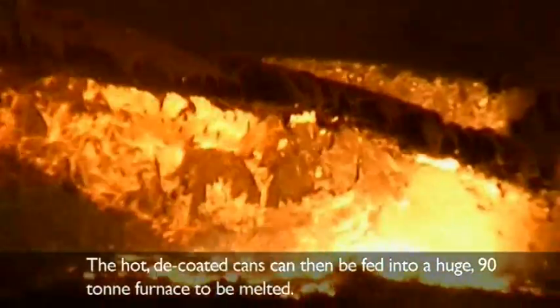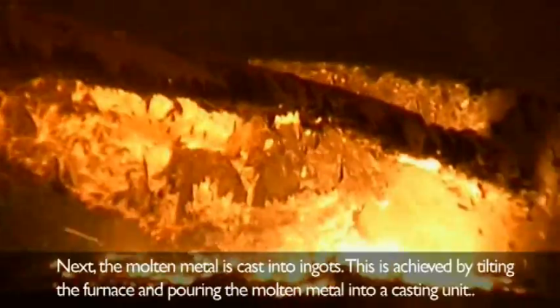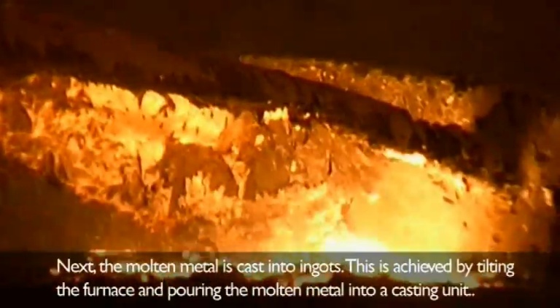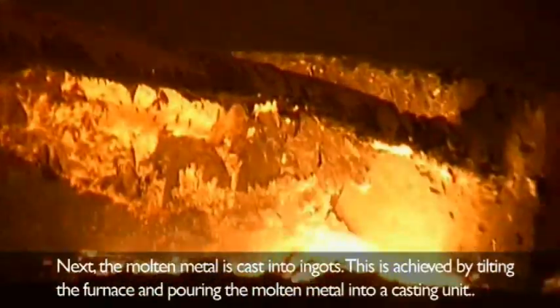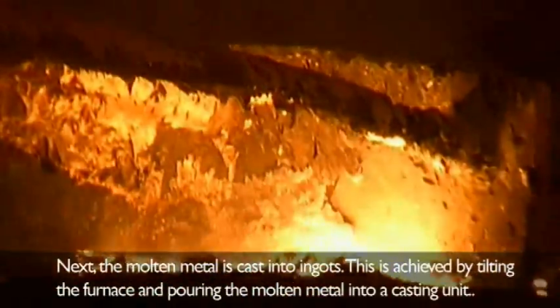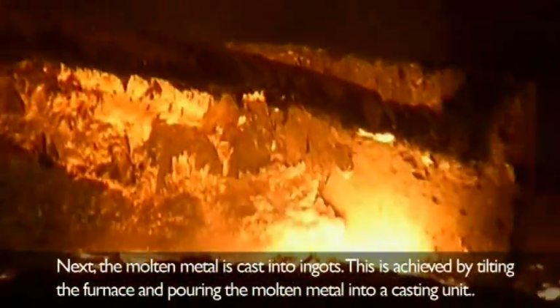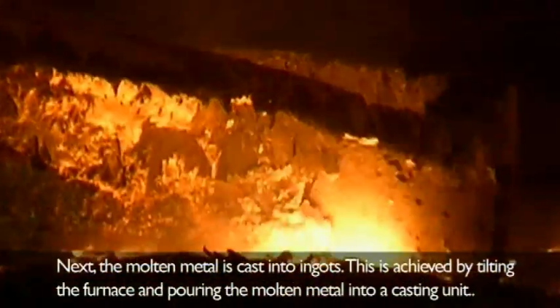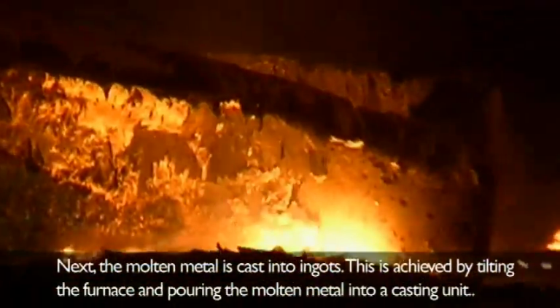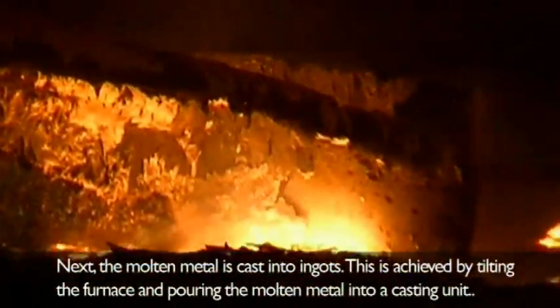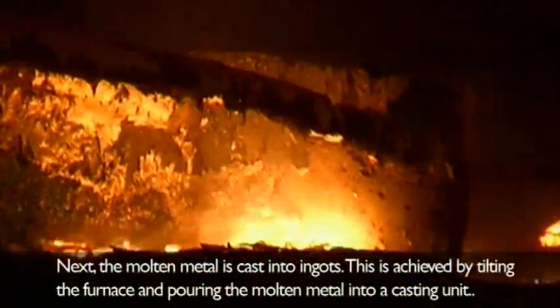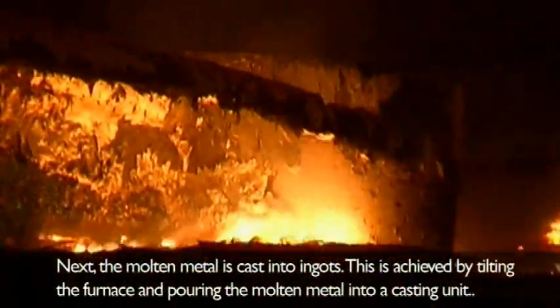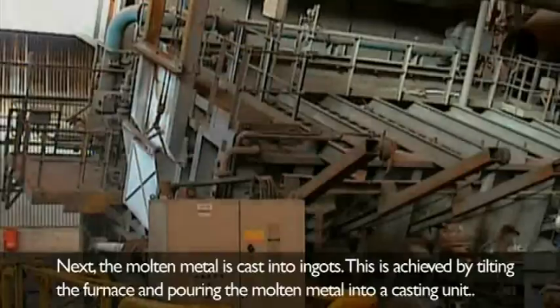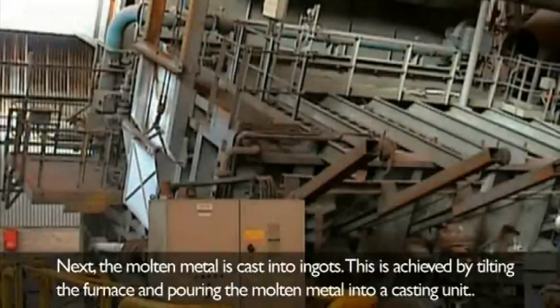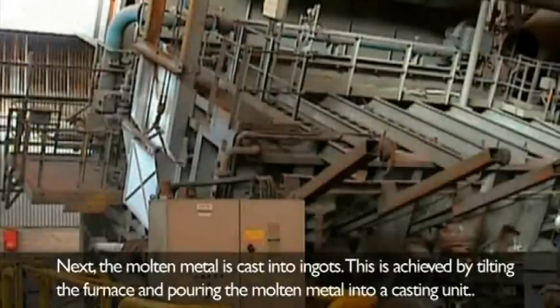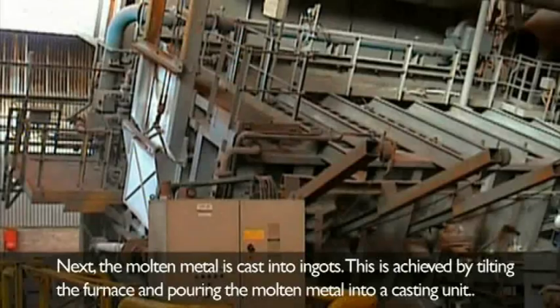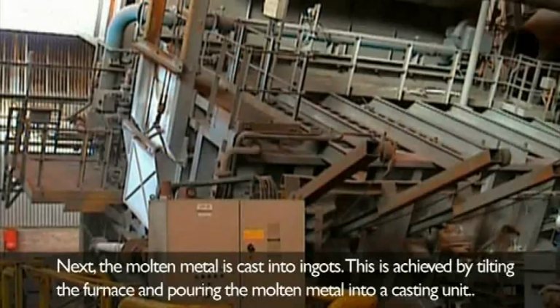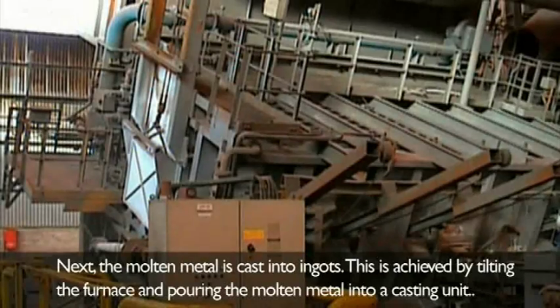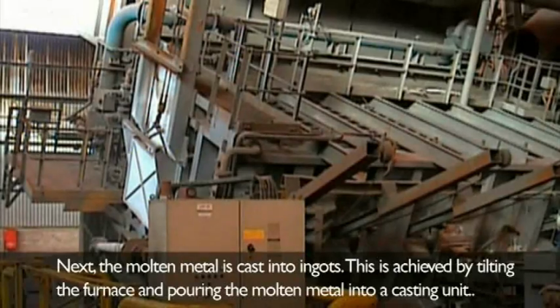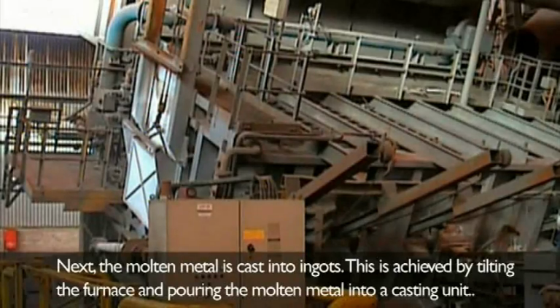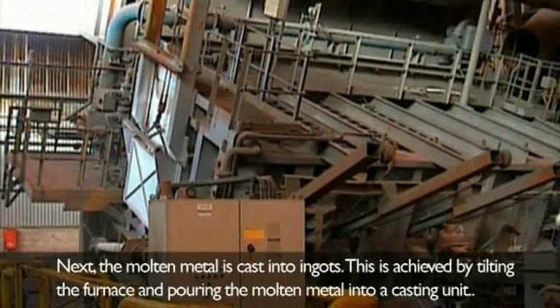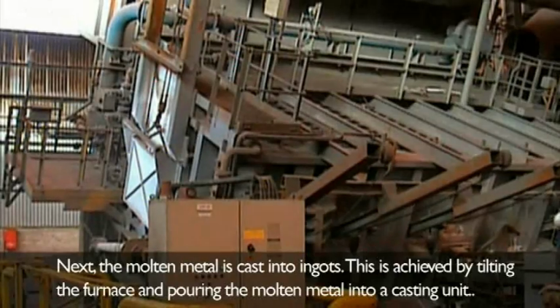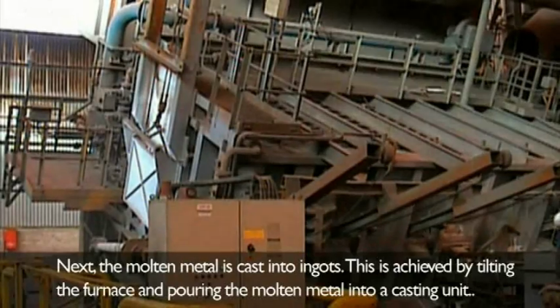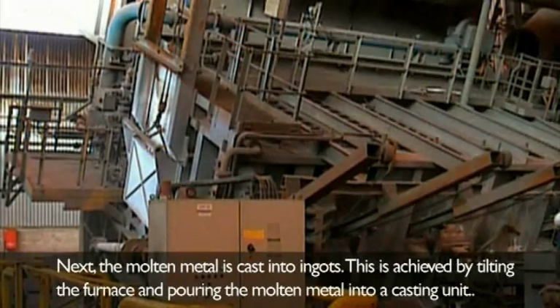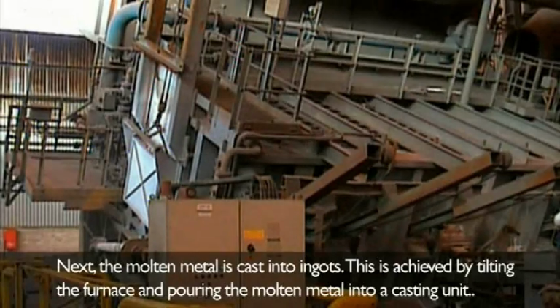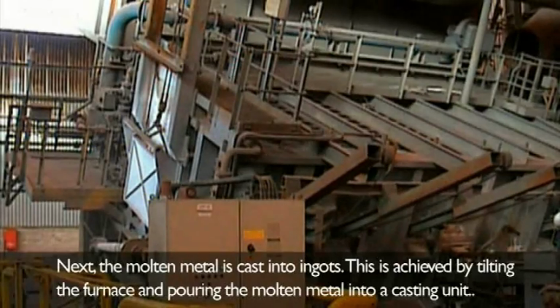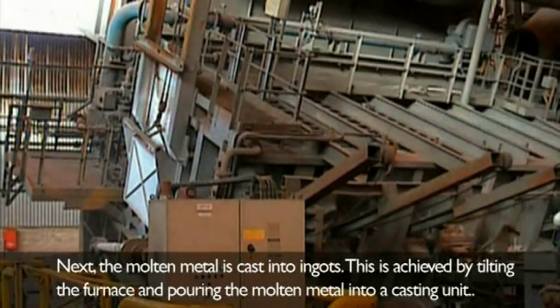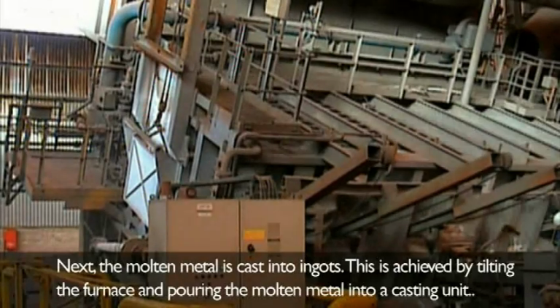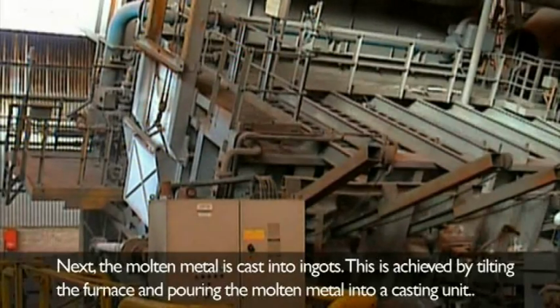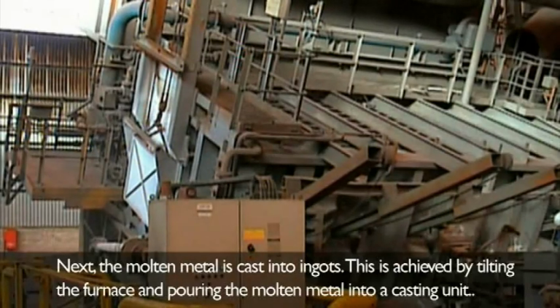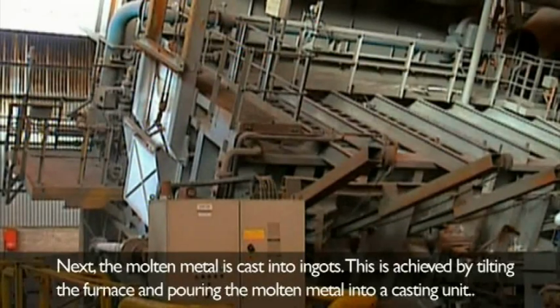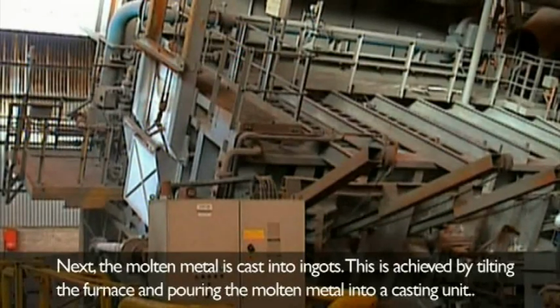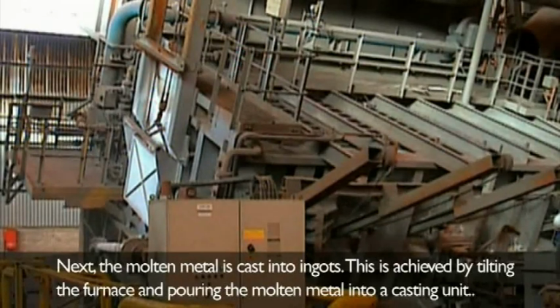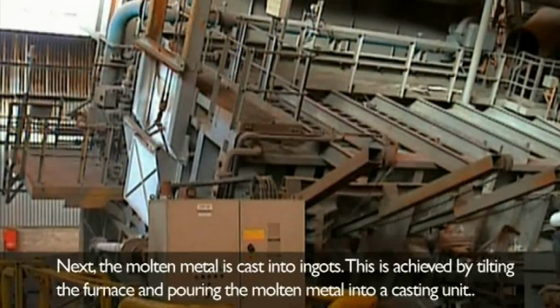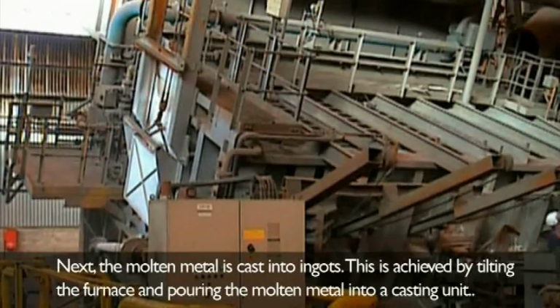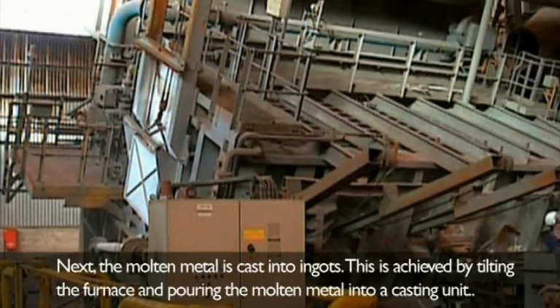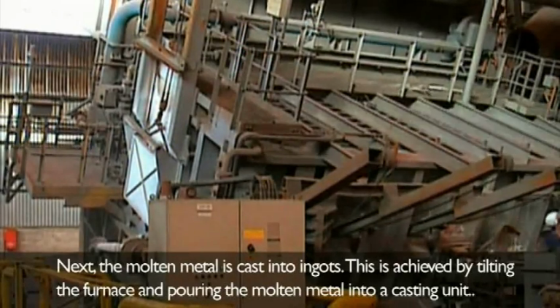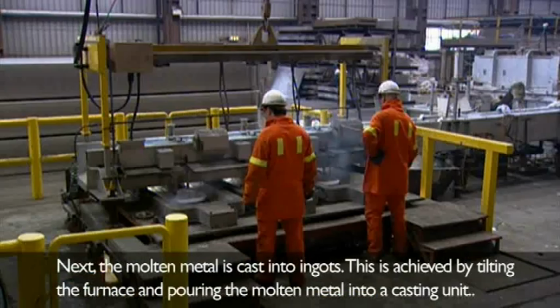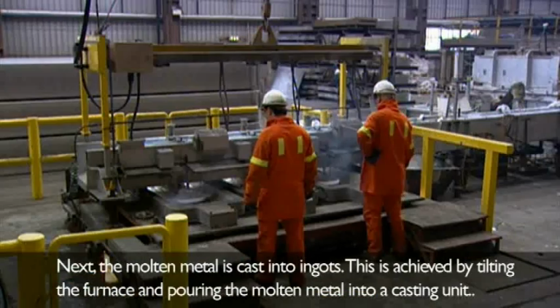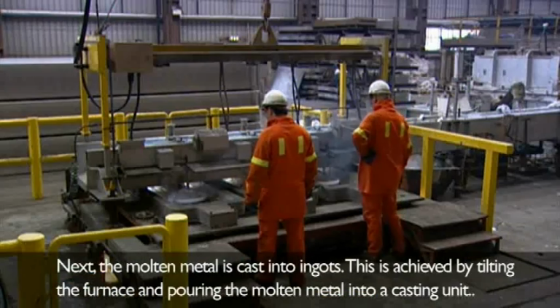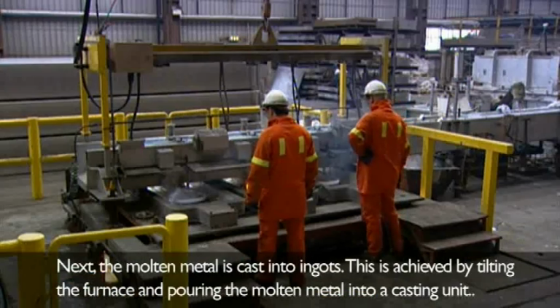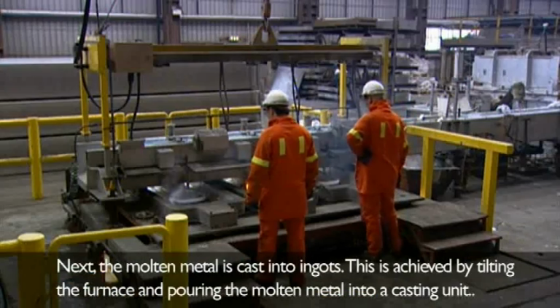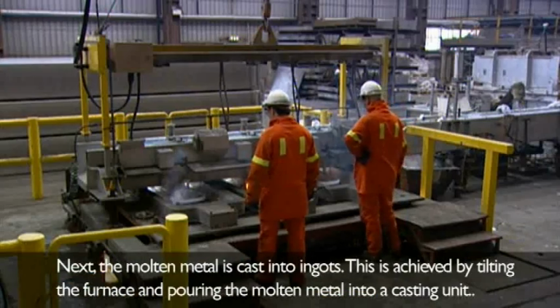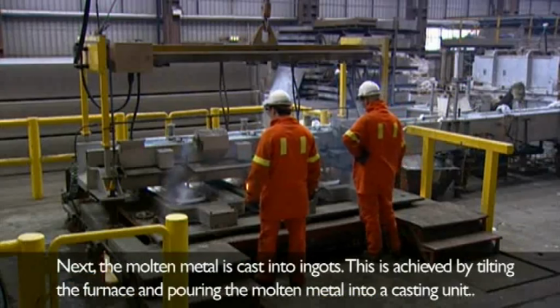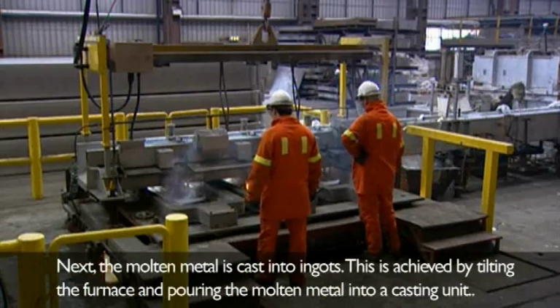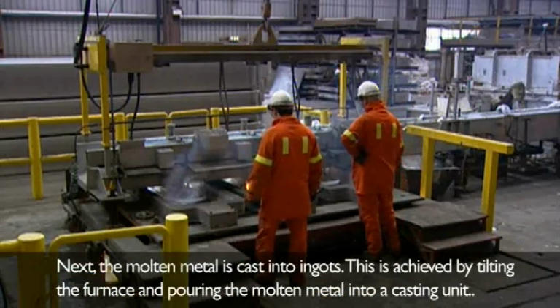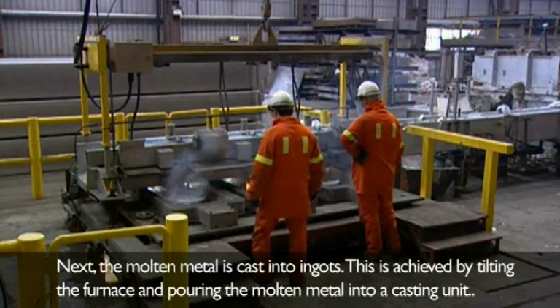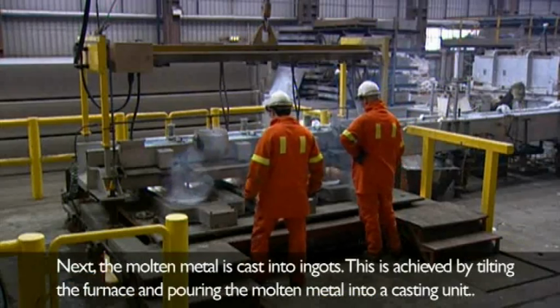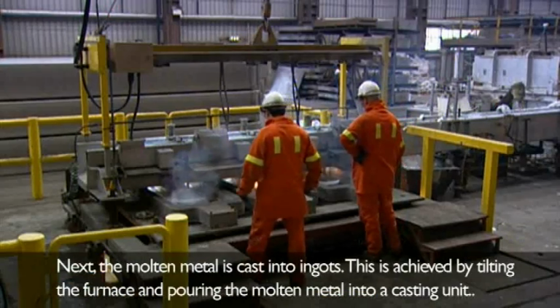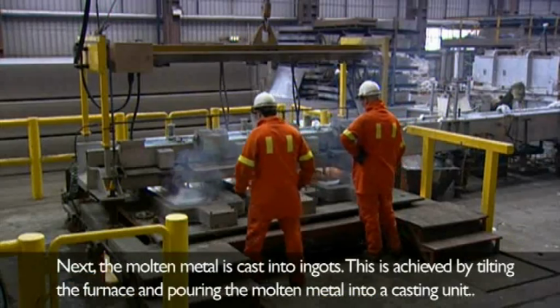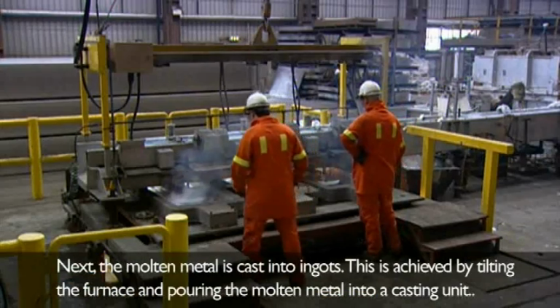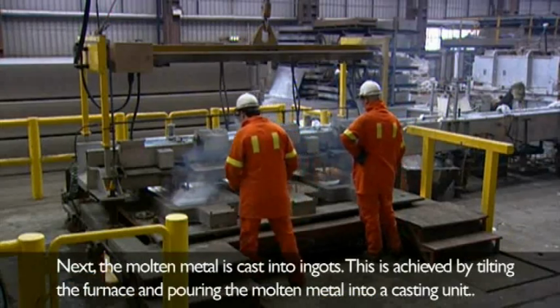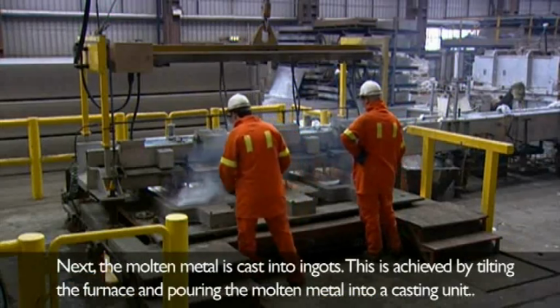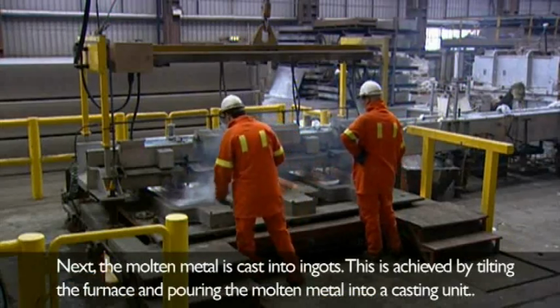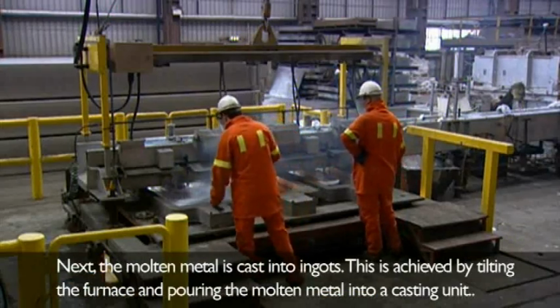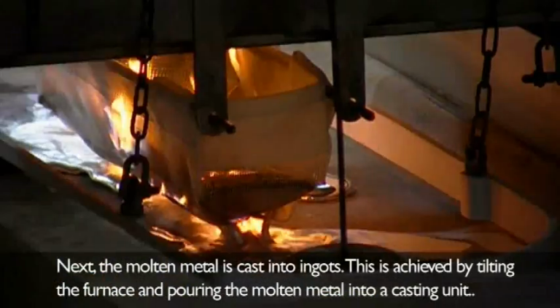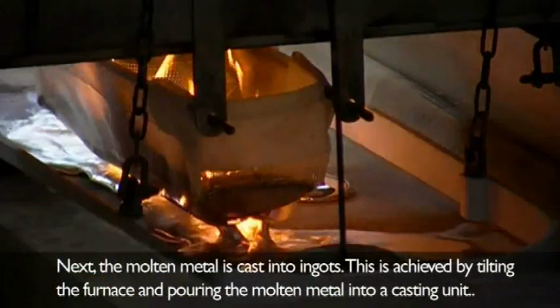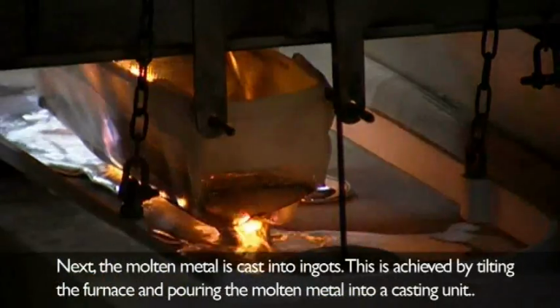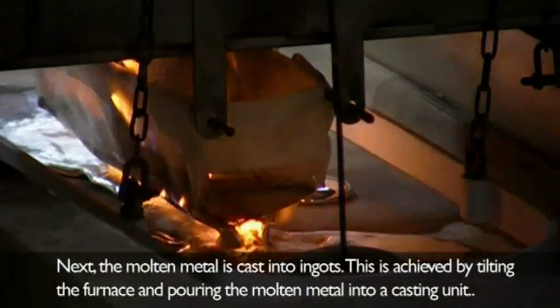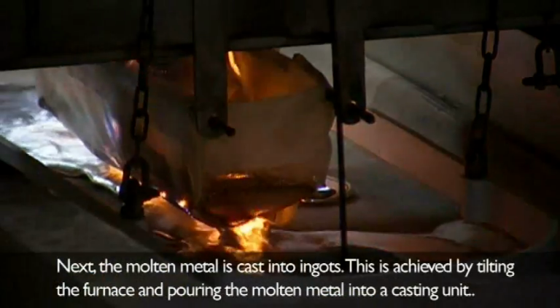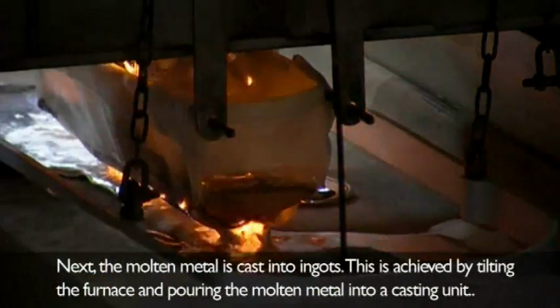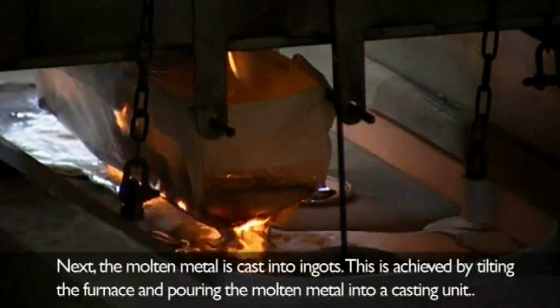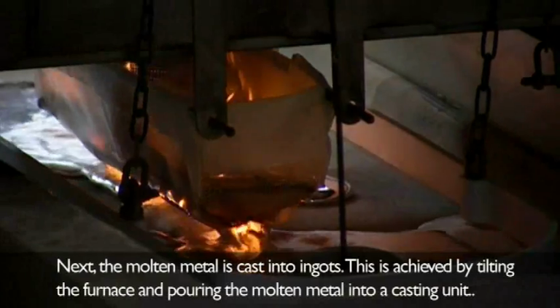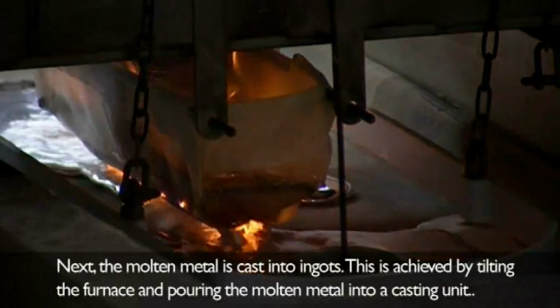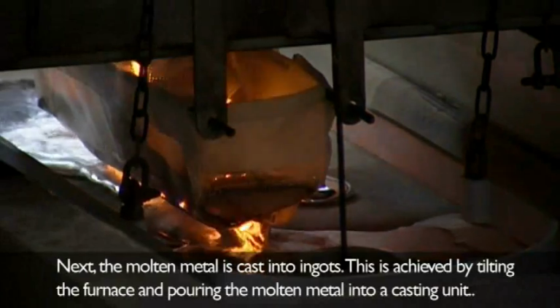Next, the molten metal is cast into ingots. This is achieved by tilting the furnace and pouring the molten metal into a casting unit.